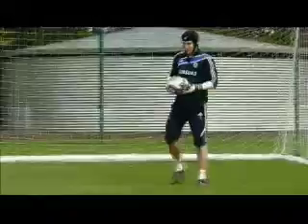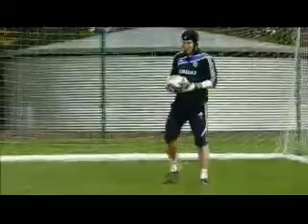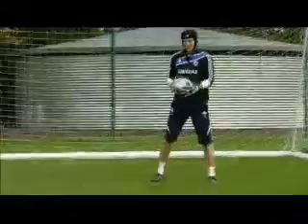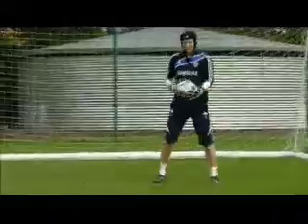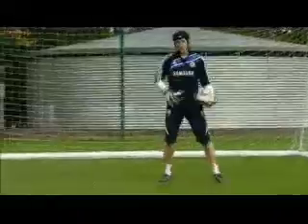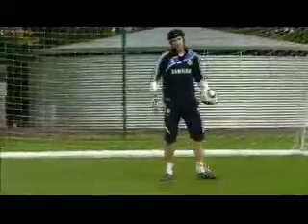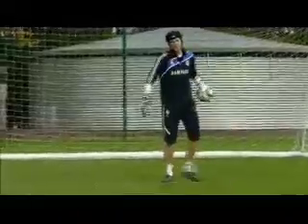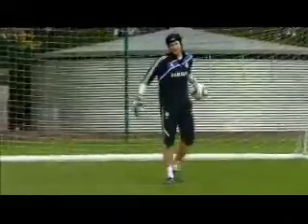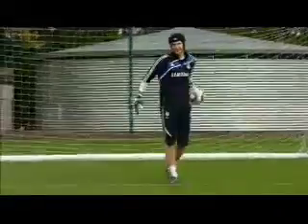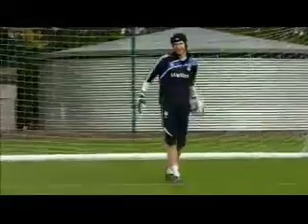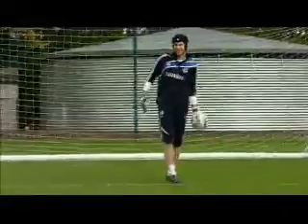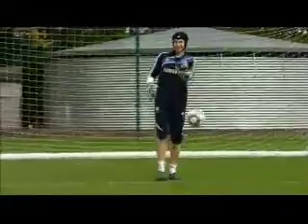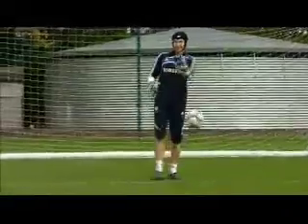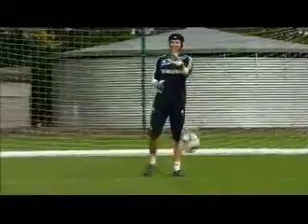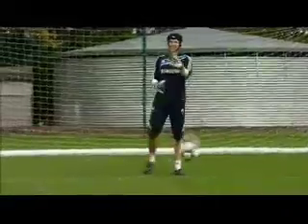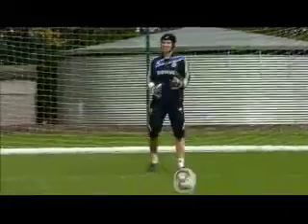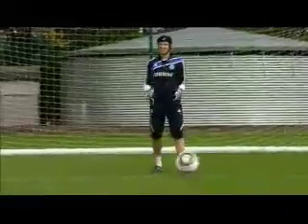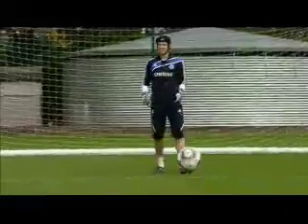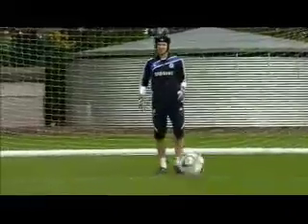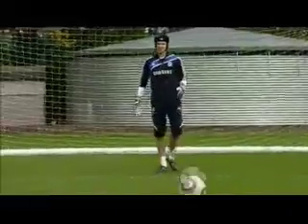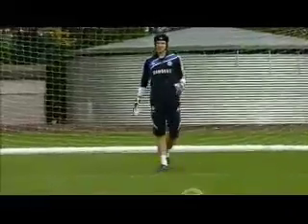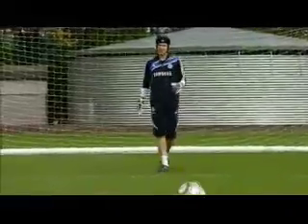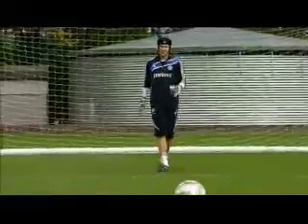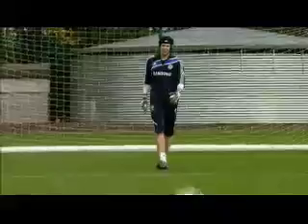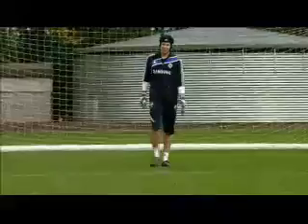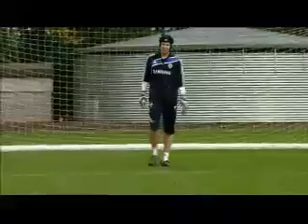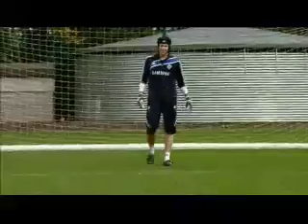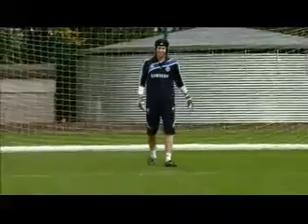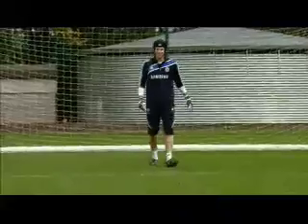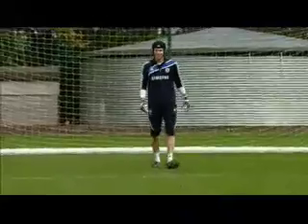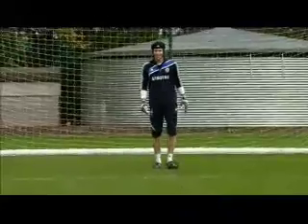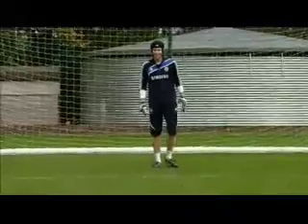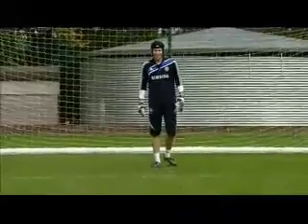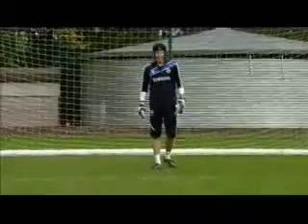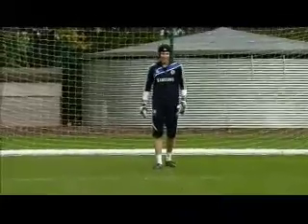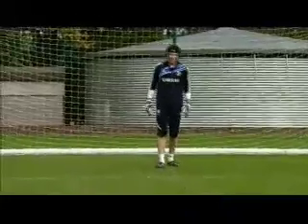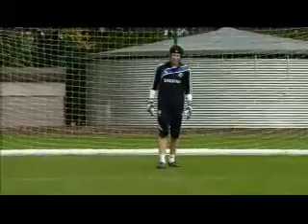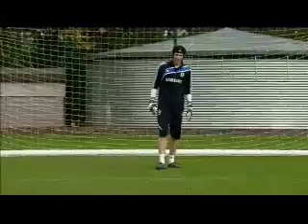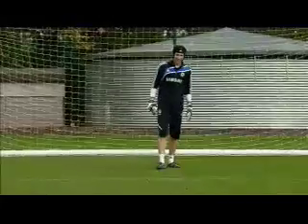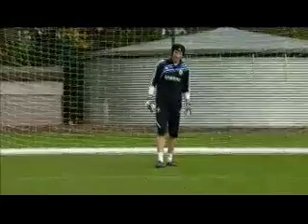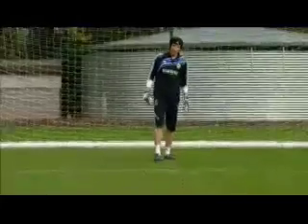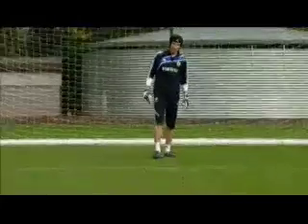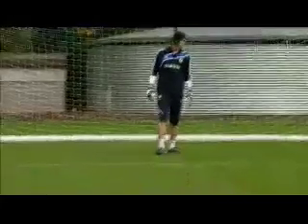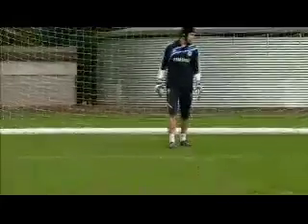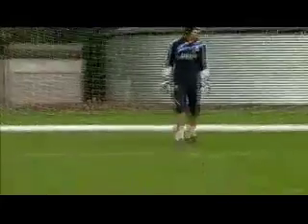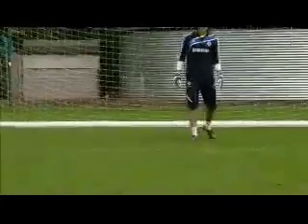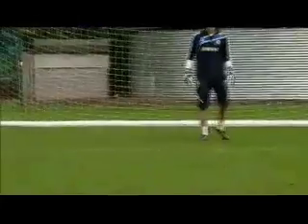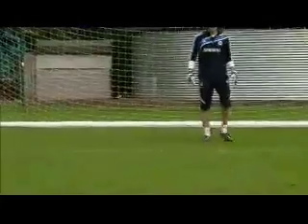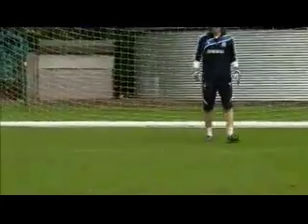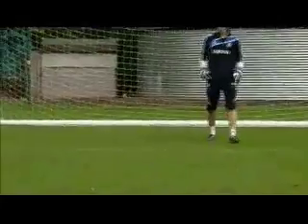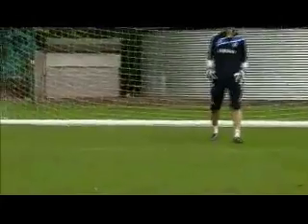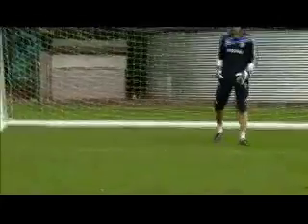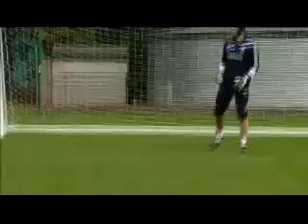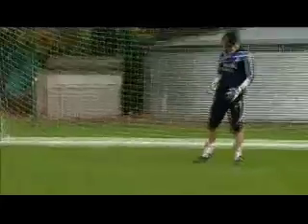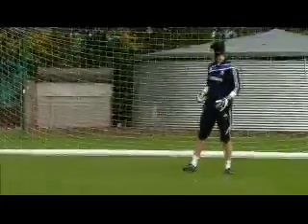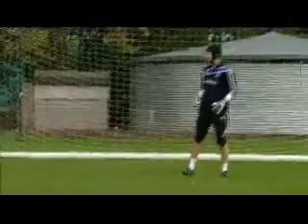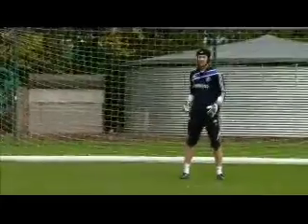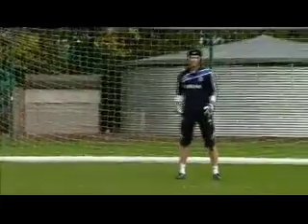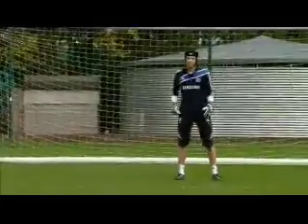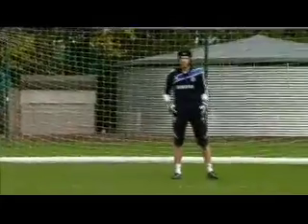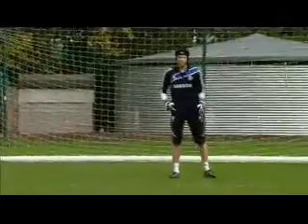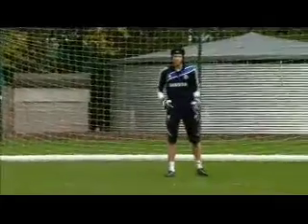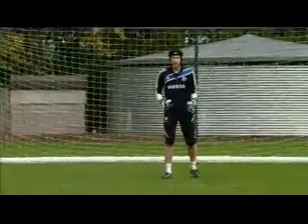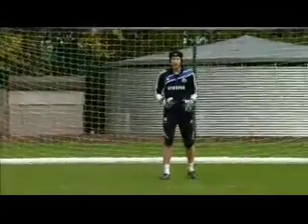It goes fast, it goes really fast. It feels nice off the foot, to be fair, because you're going to kick it so hard and the ball flies.